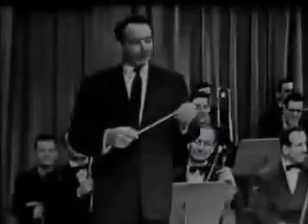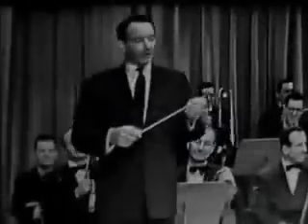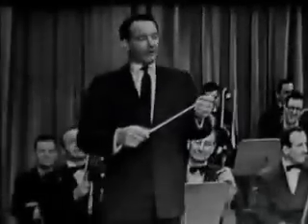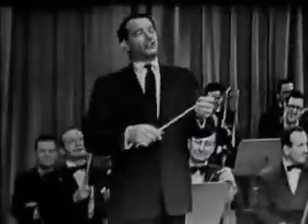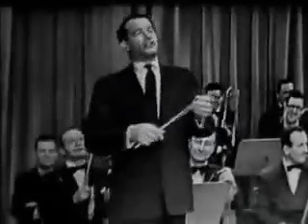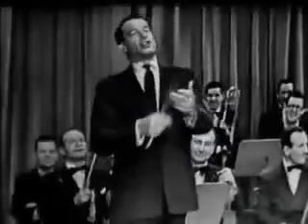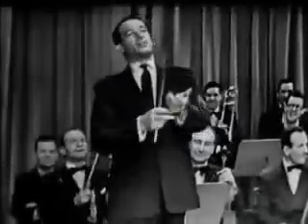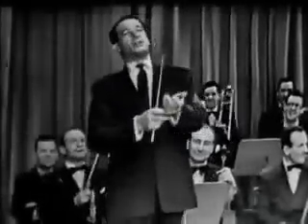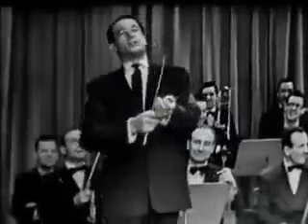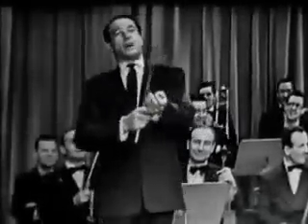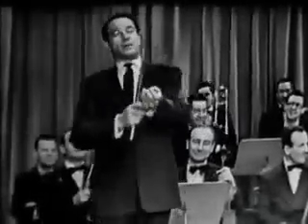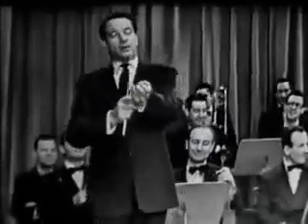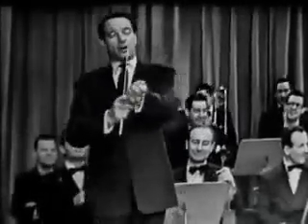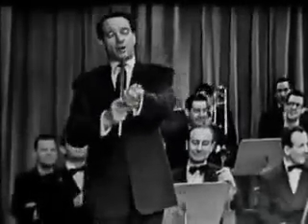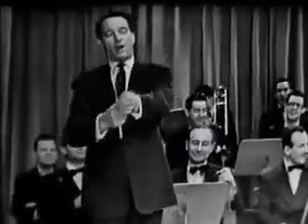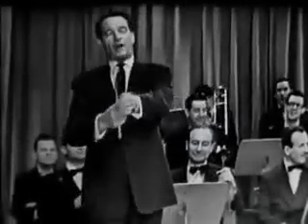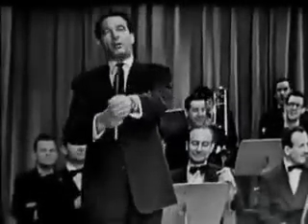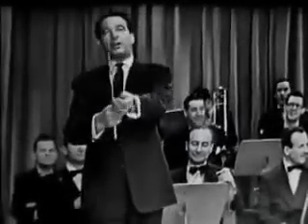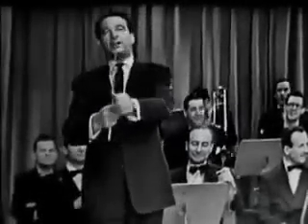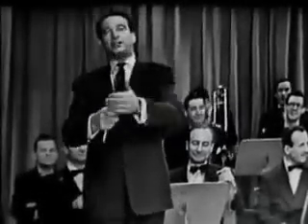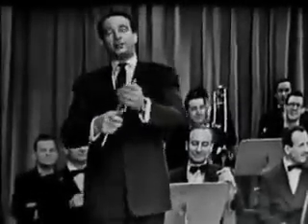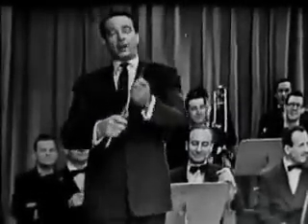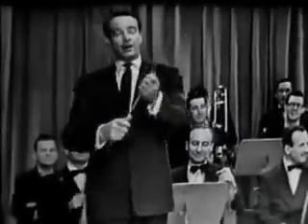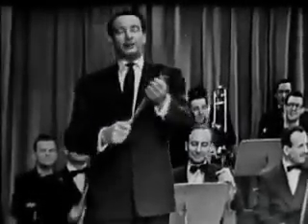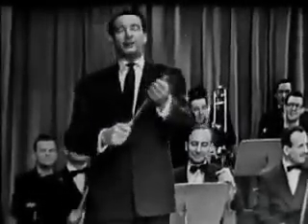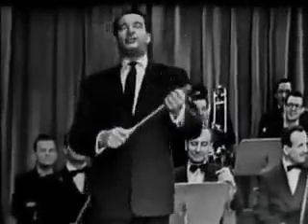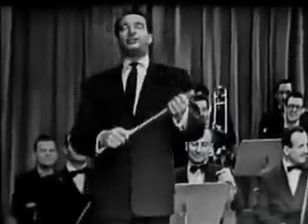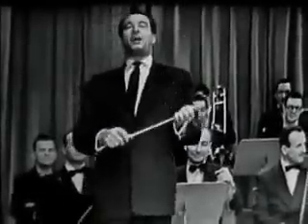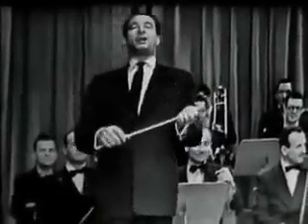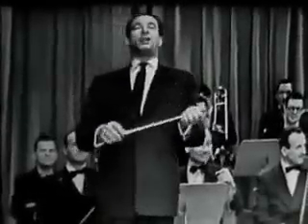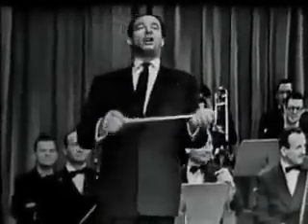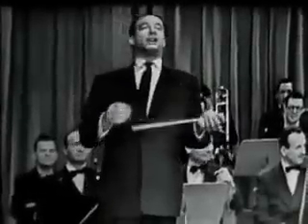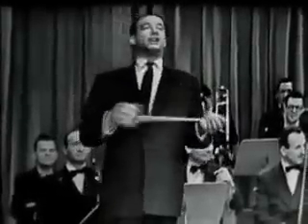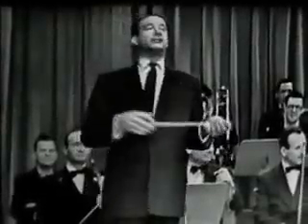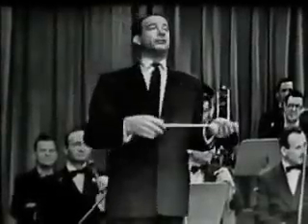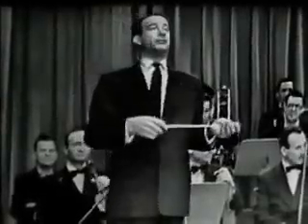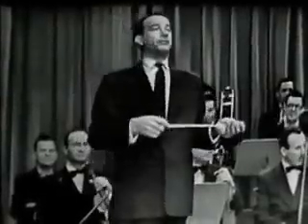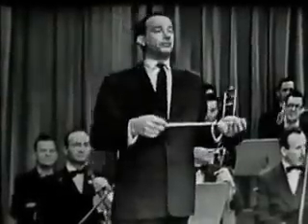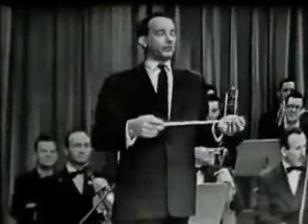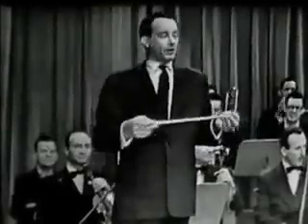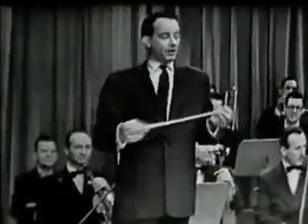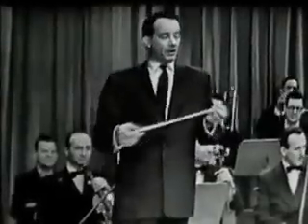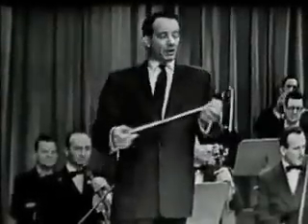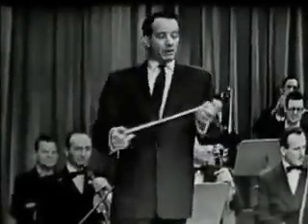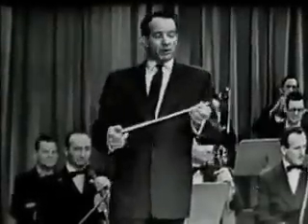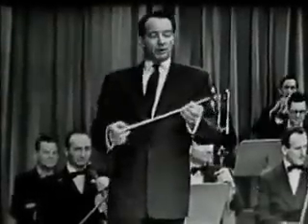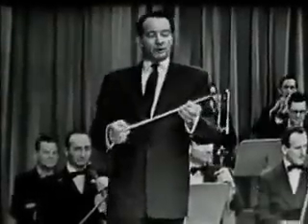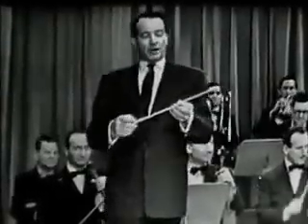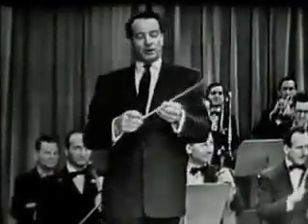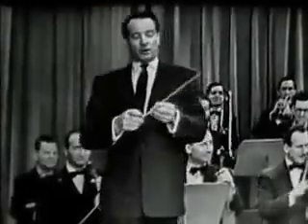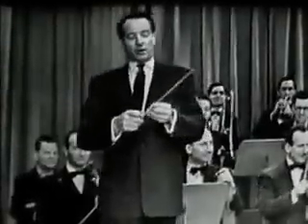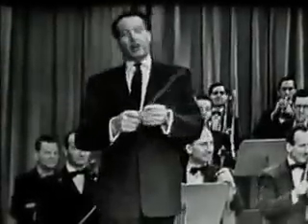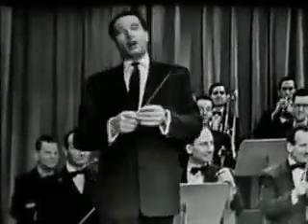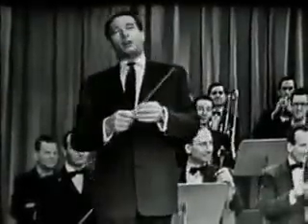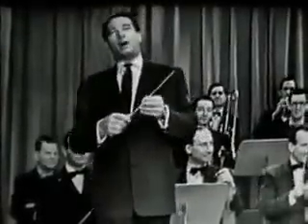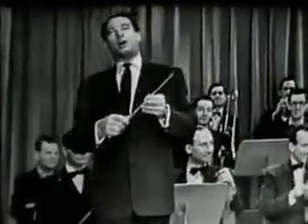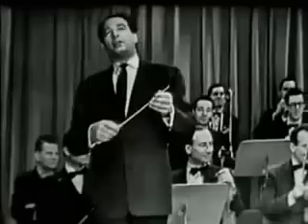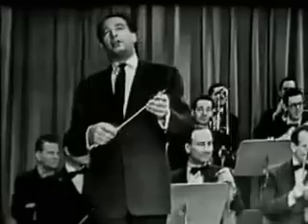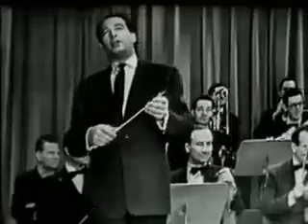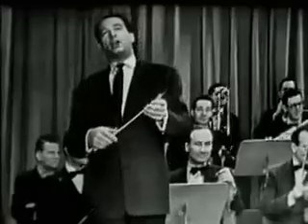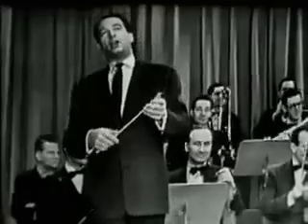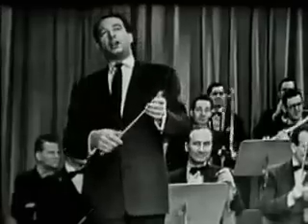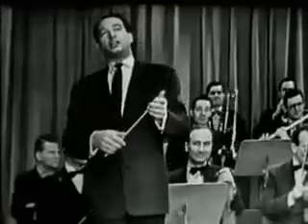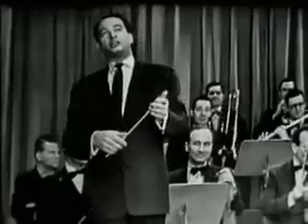Ladies and gentlemen, you probably all wonder what it is about. This is about an orchestra. We are going to tell you a little about the orchestra.